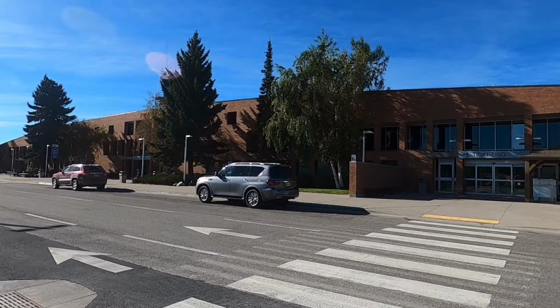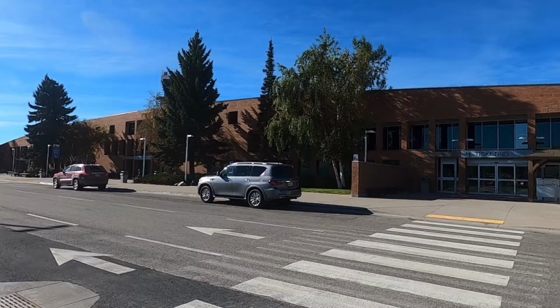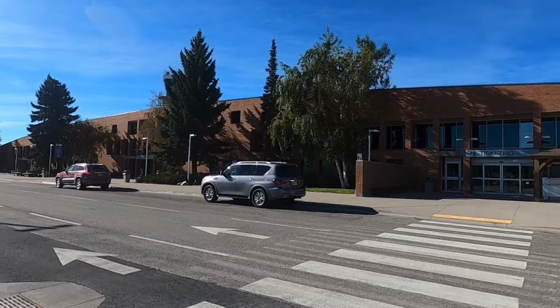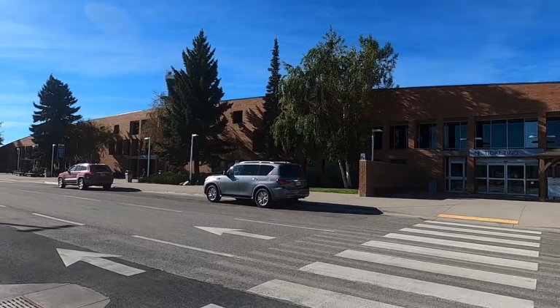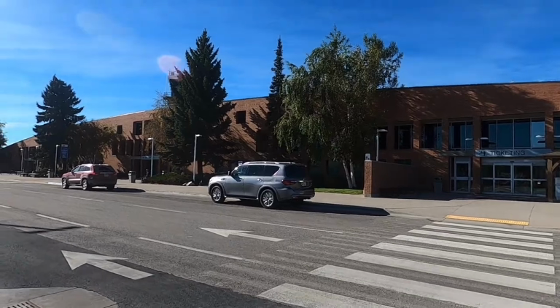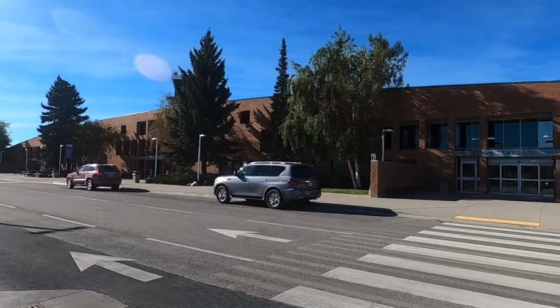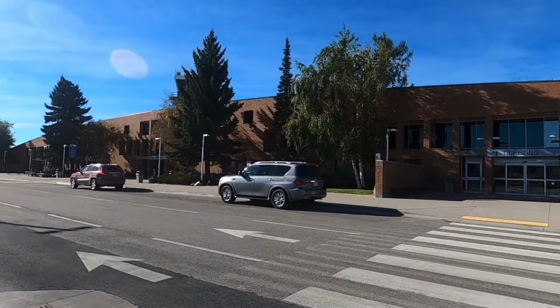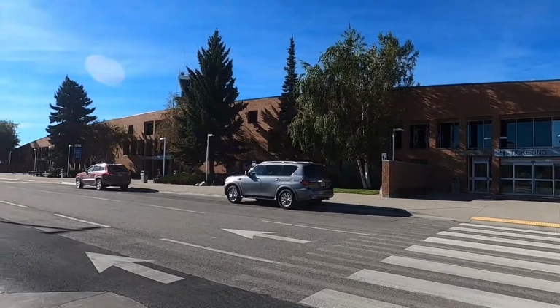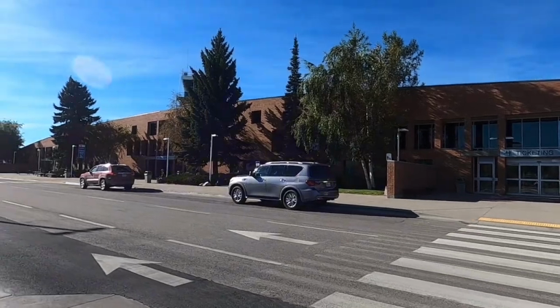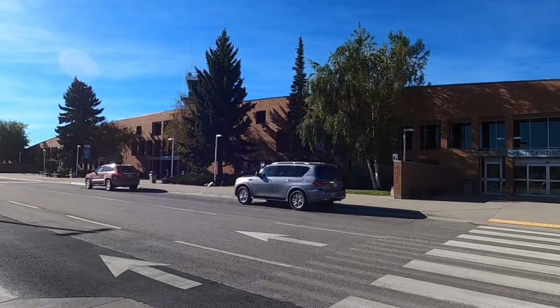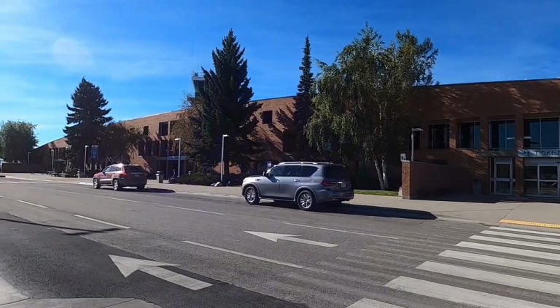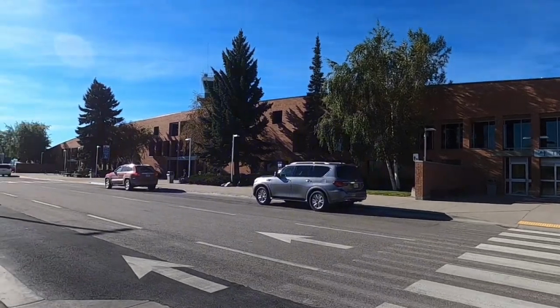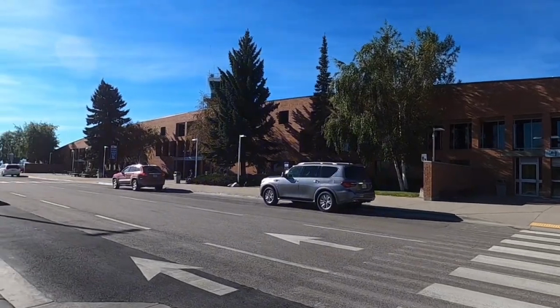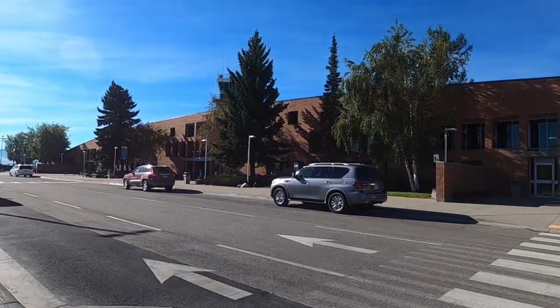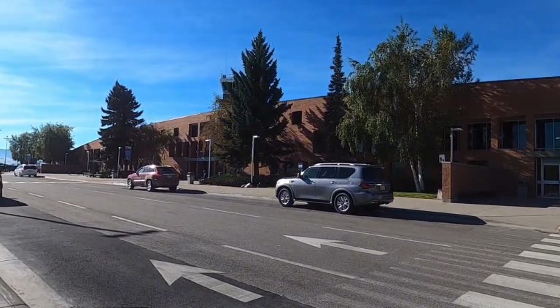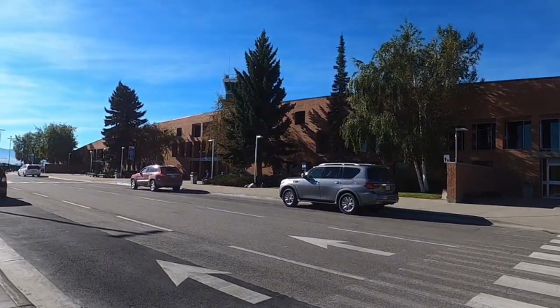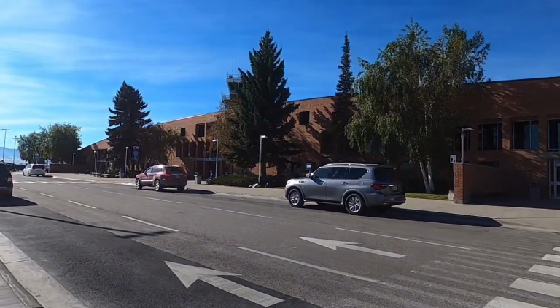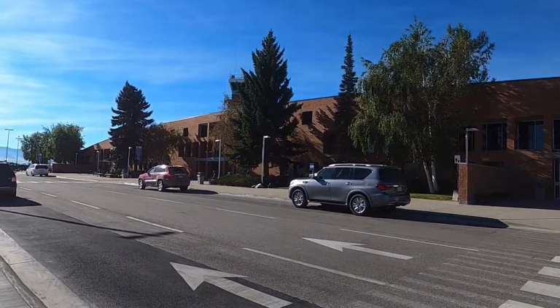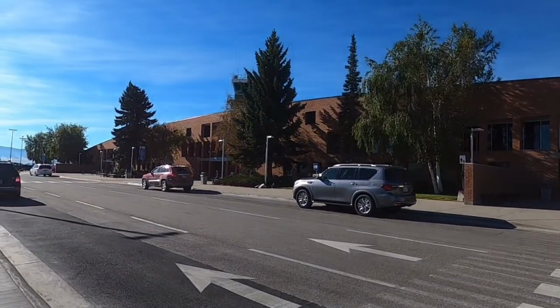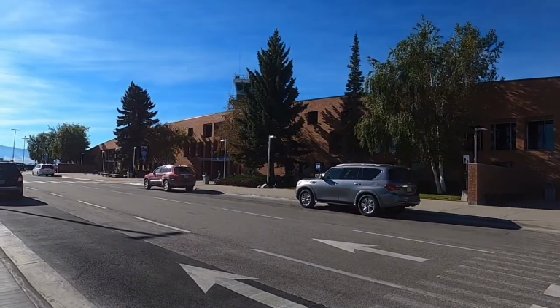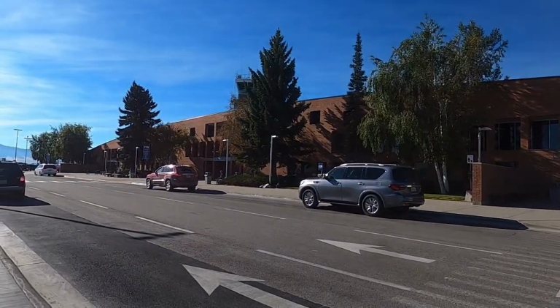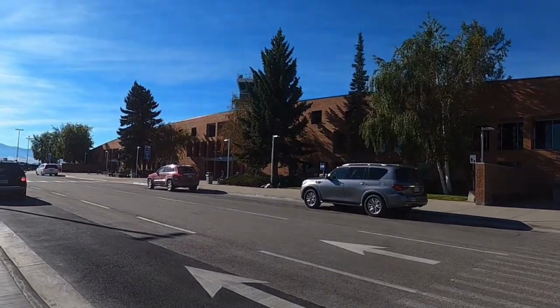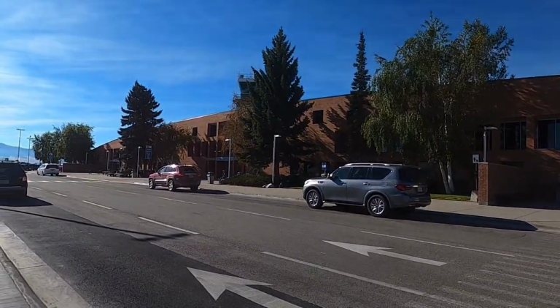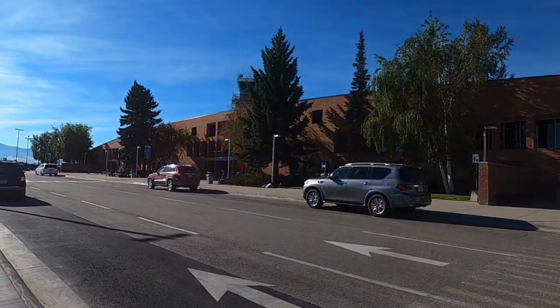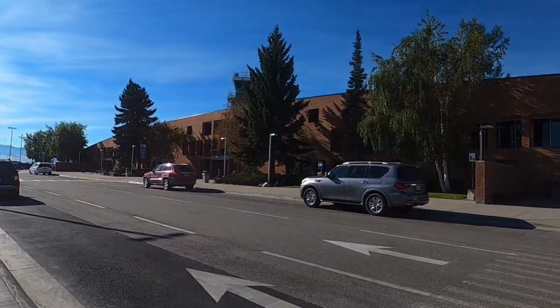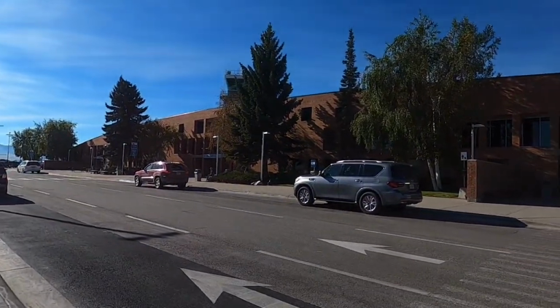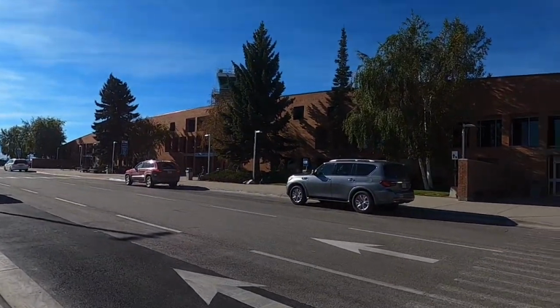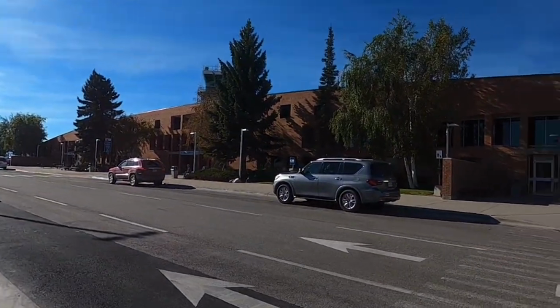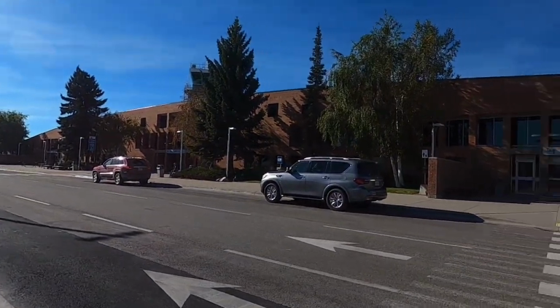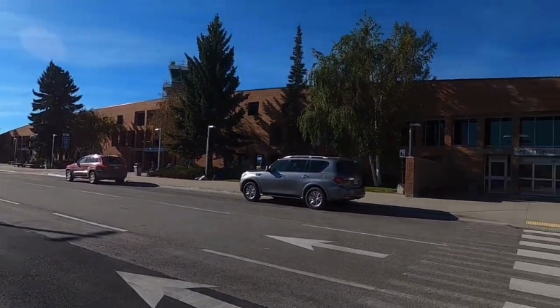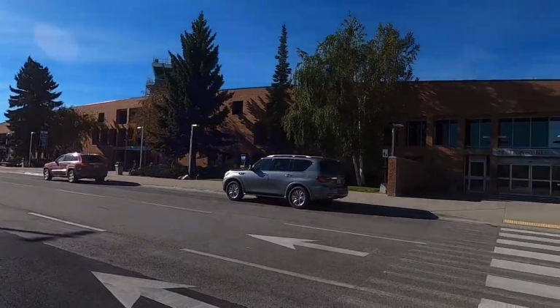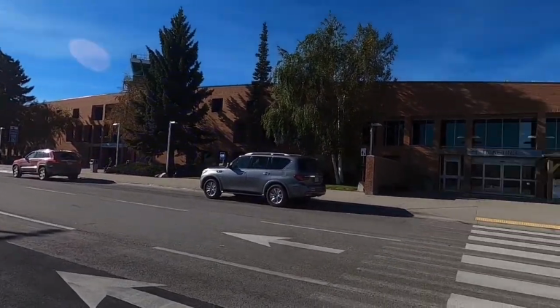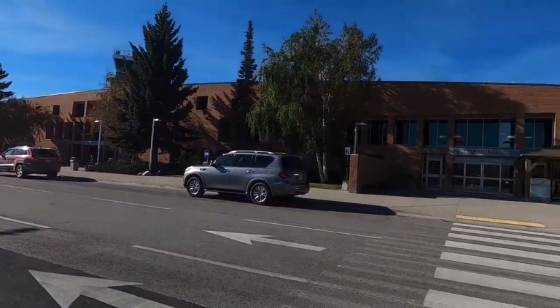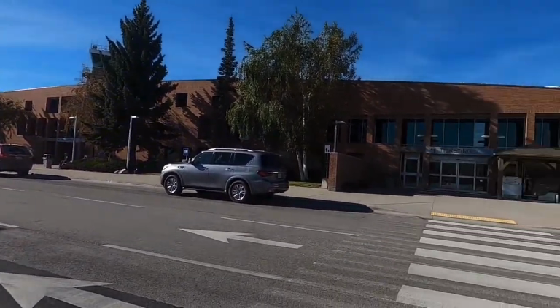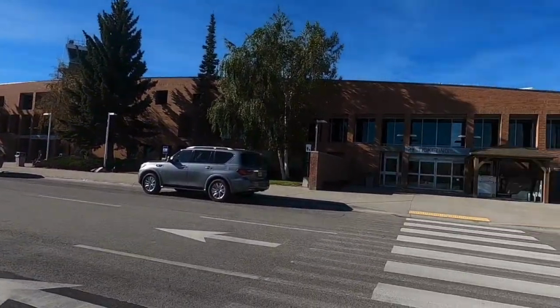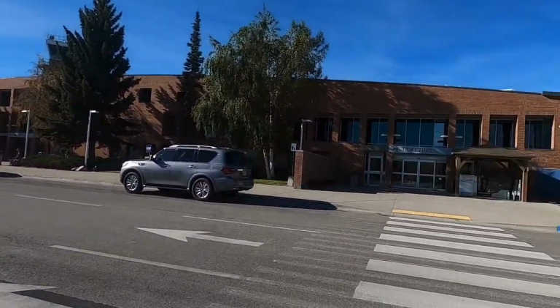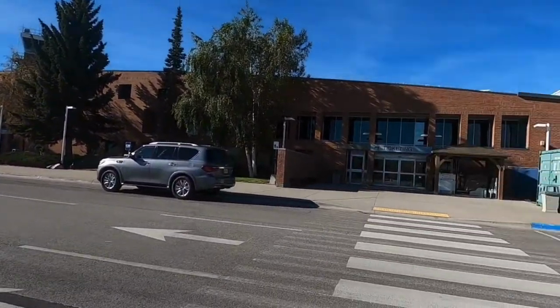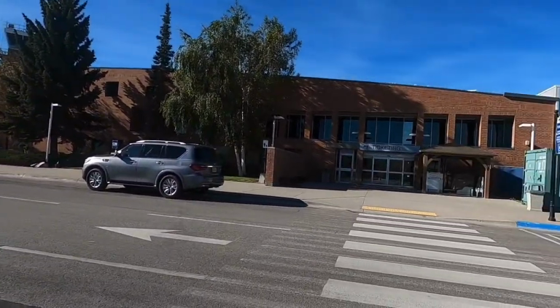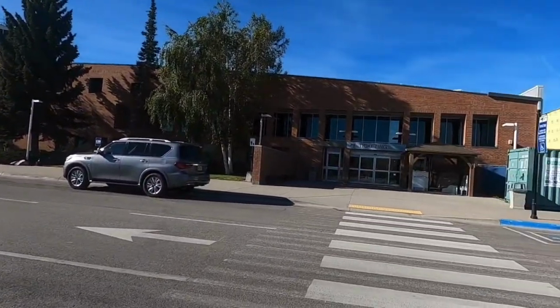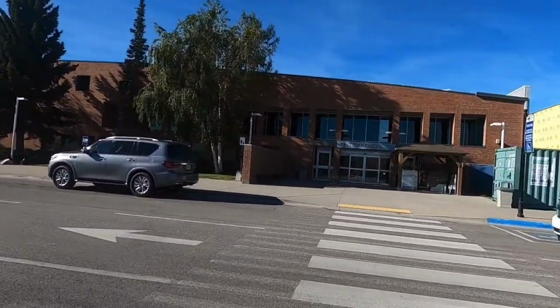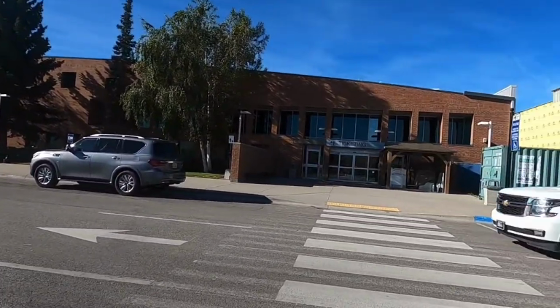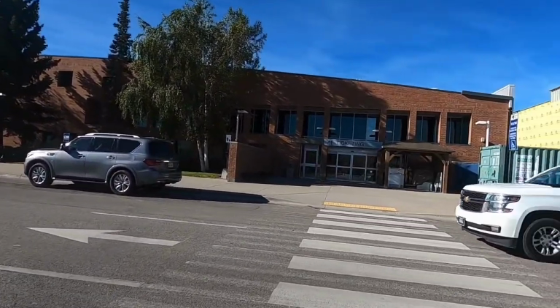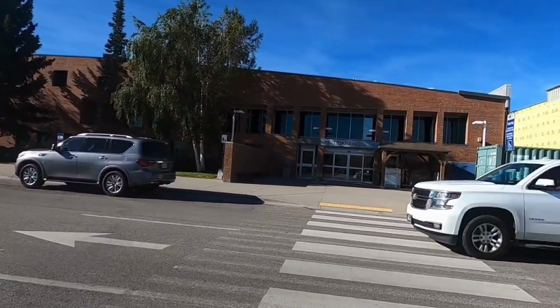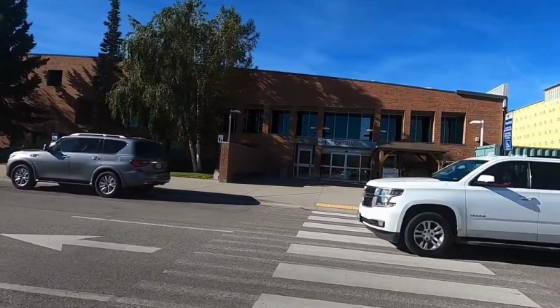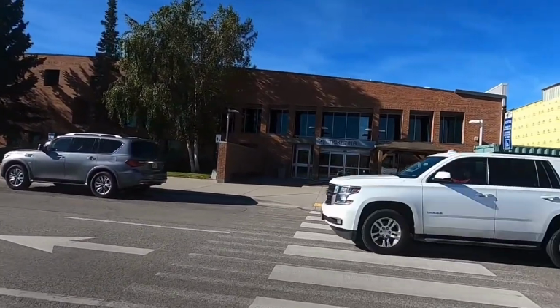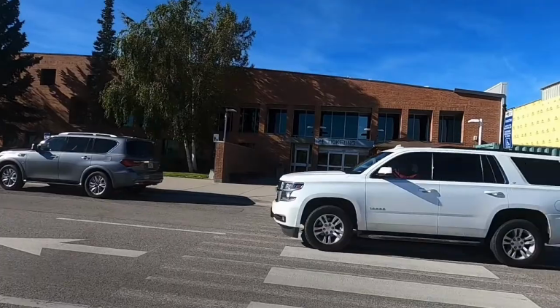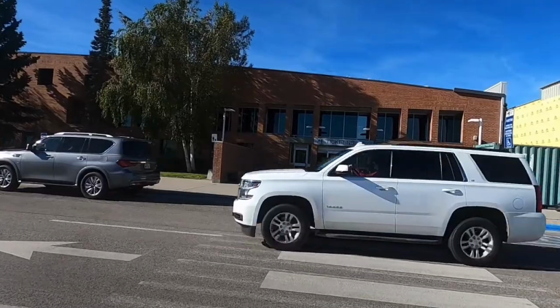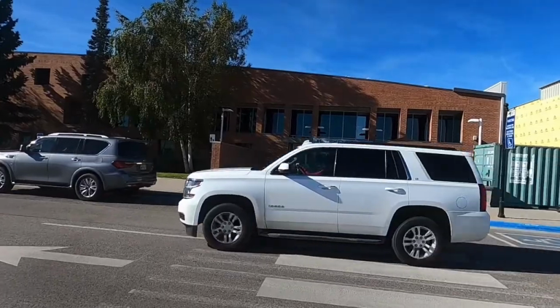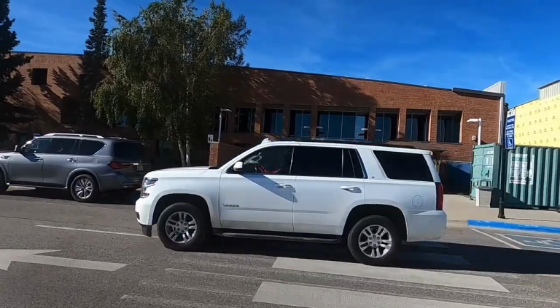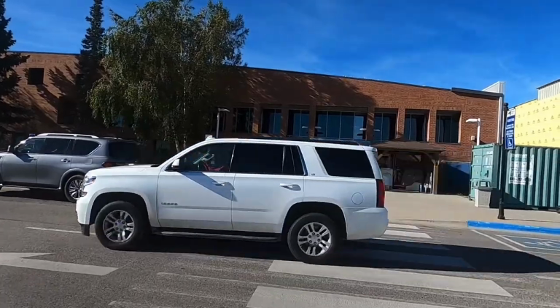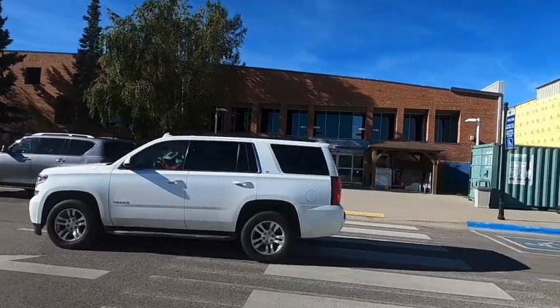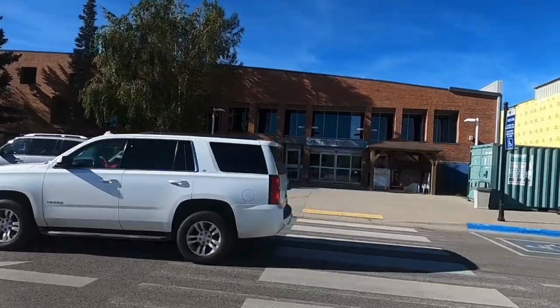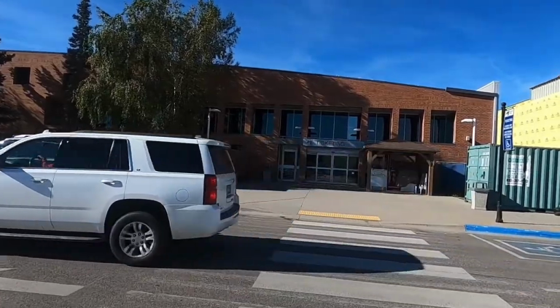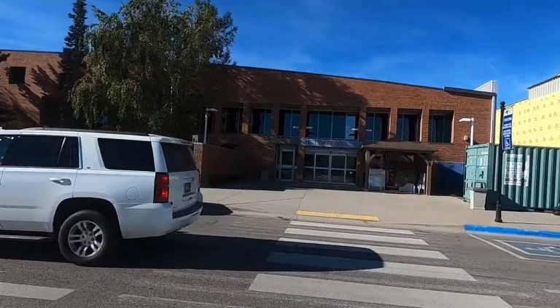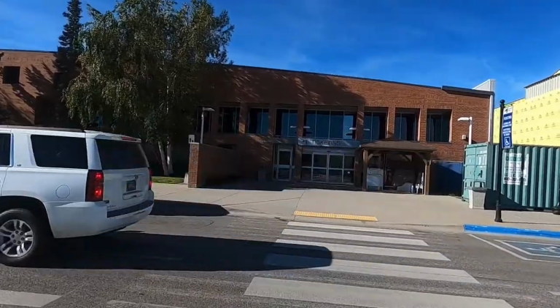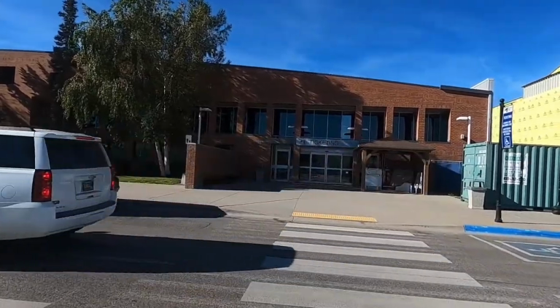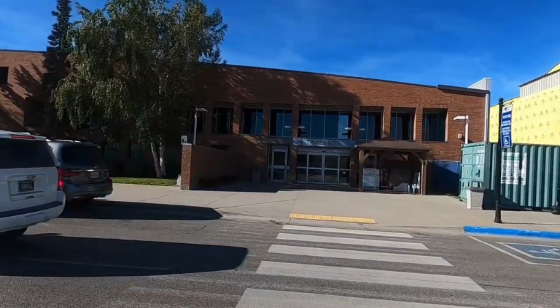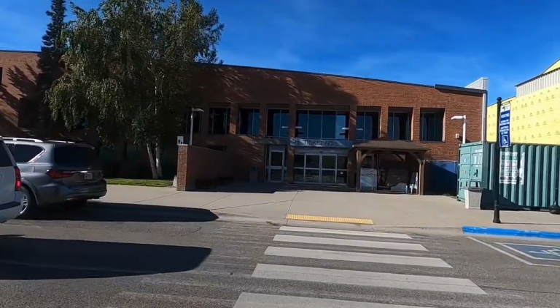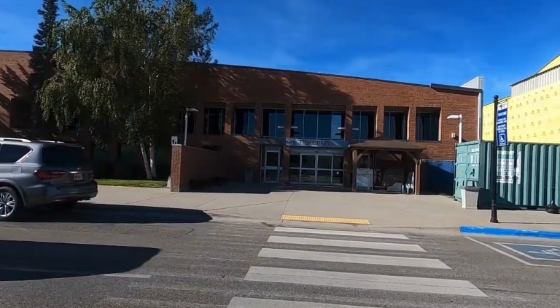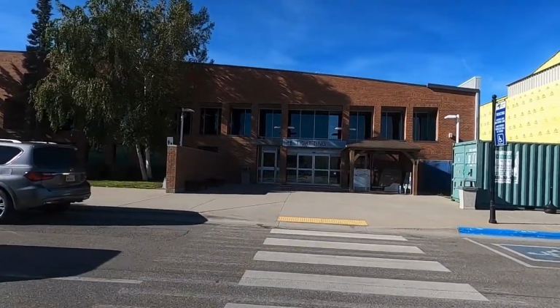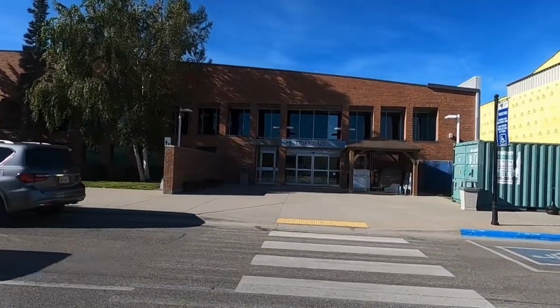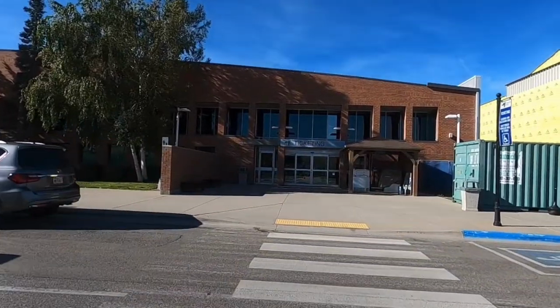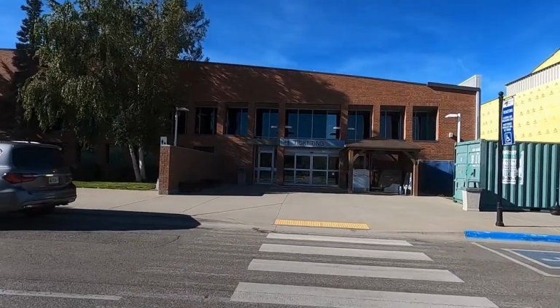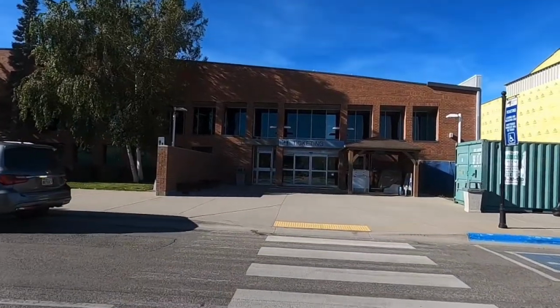Hey everyone, it's Pip. Welcome to Missoula, Montana, Missoula Airport. Wanted to give you guys a quick tour.